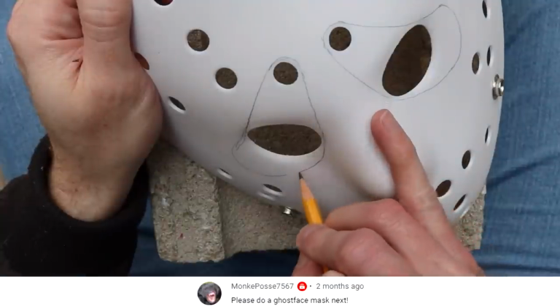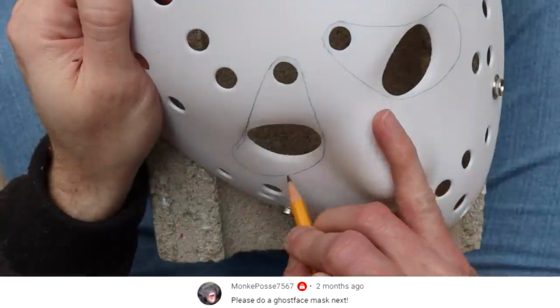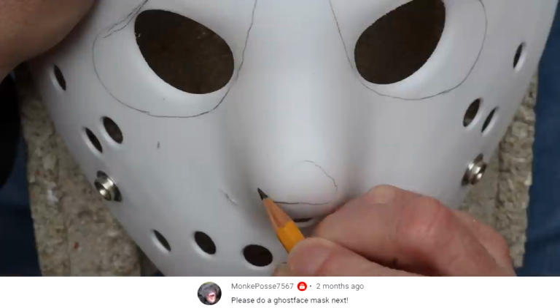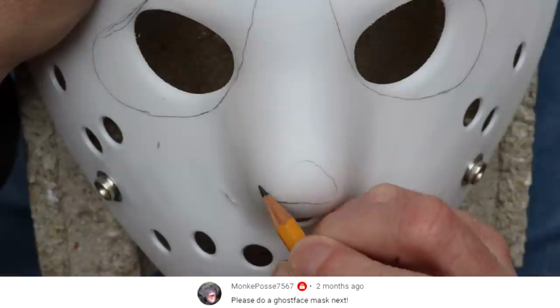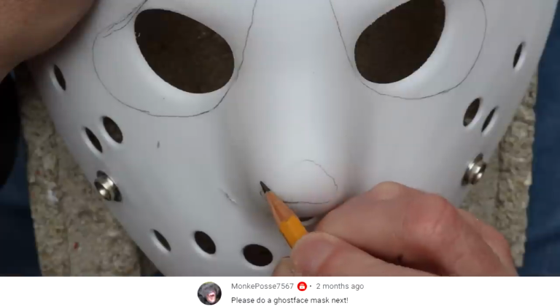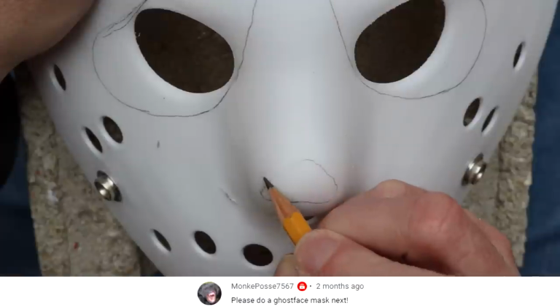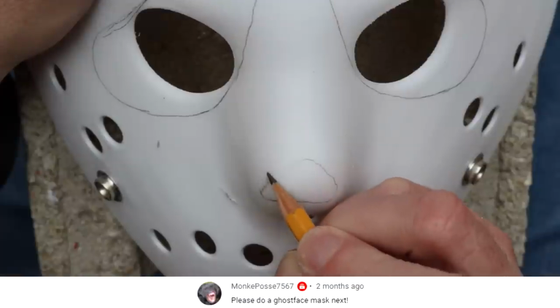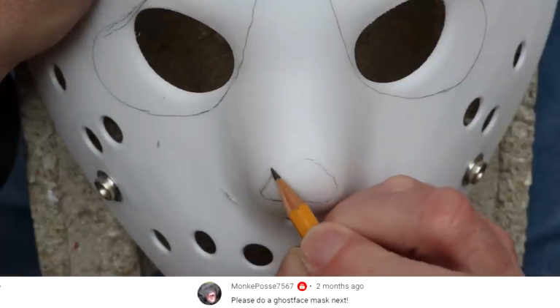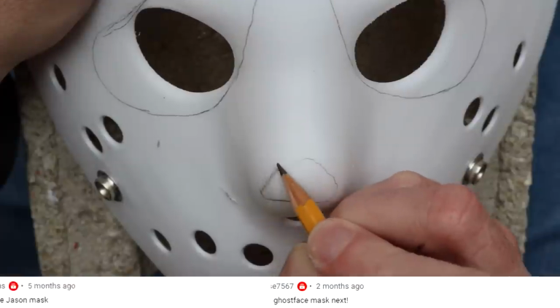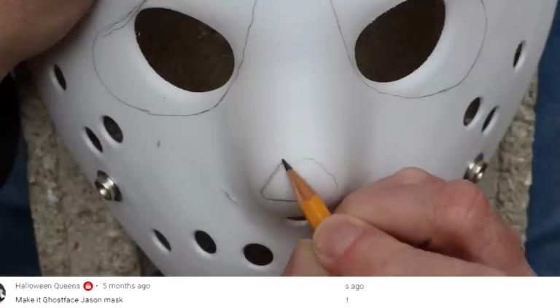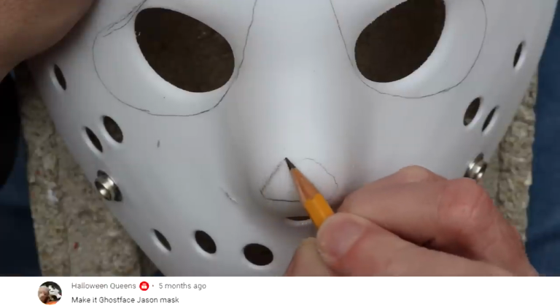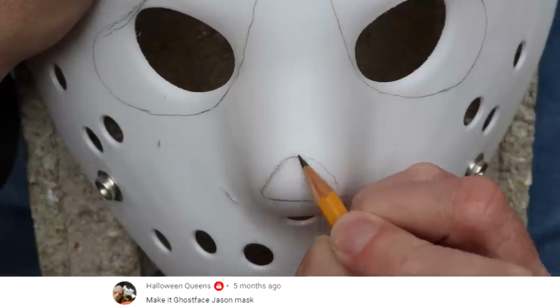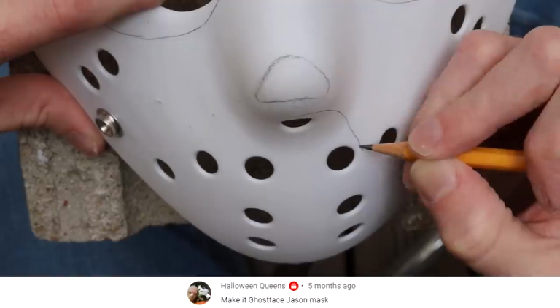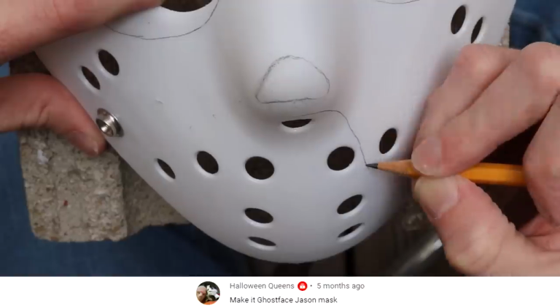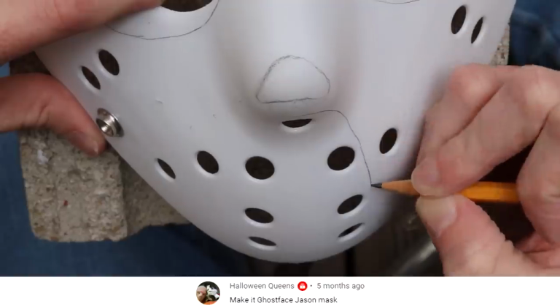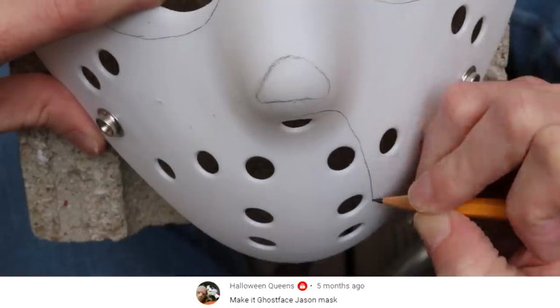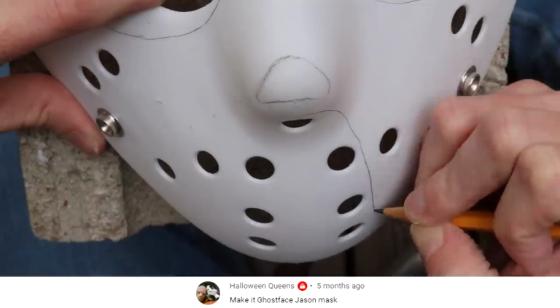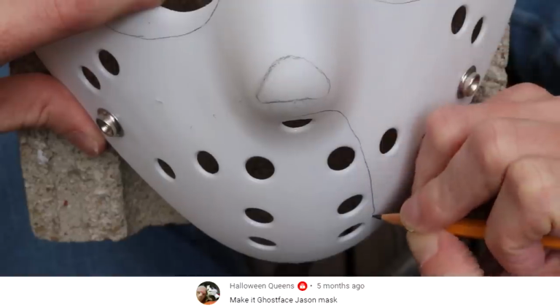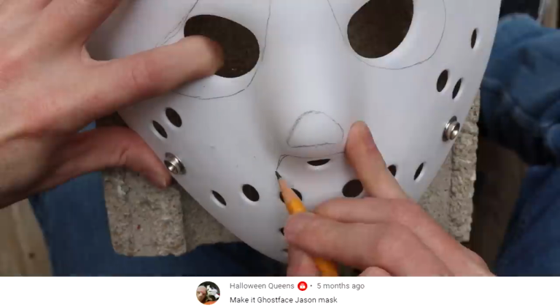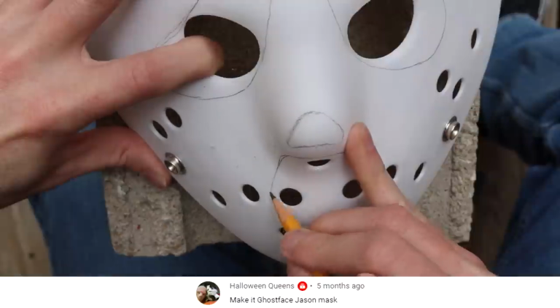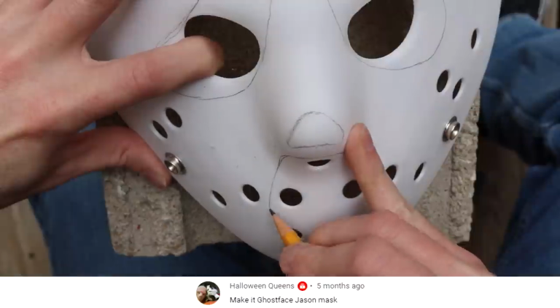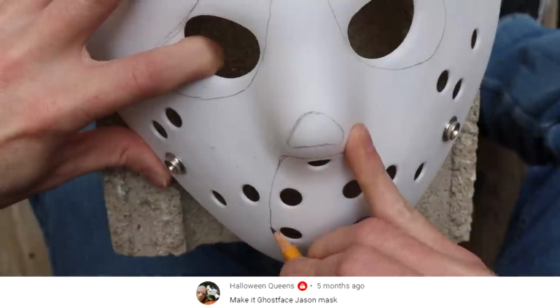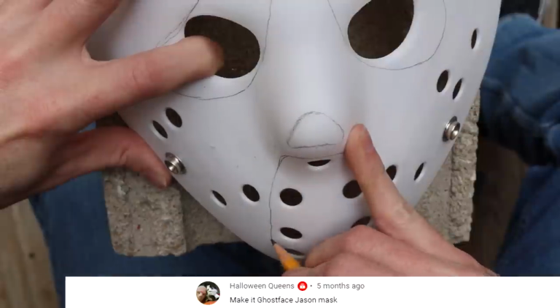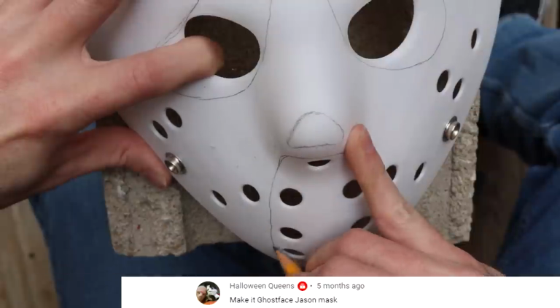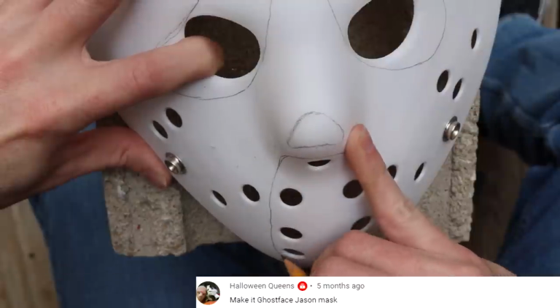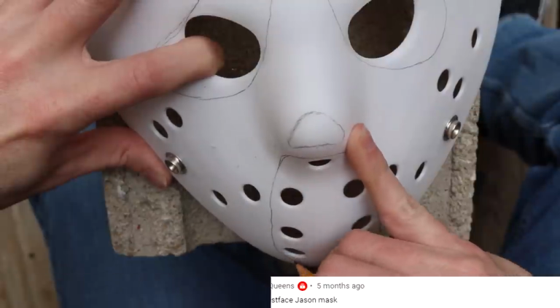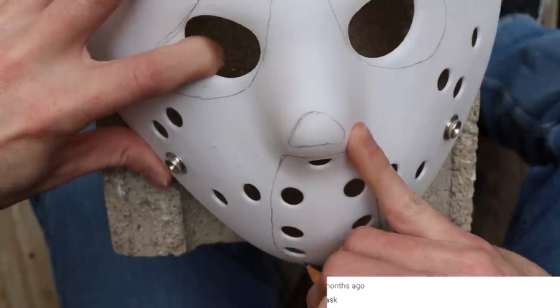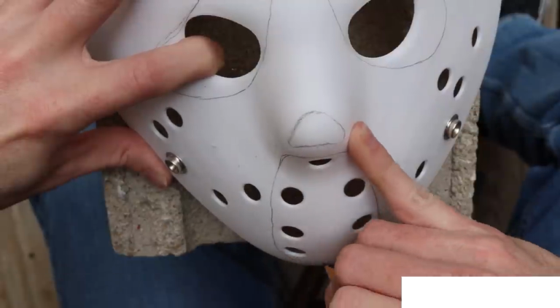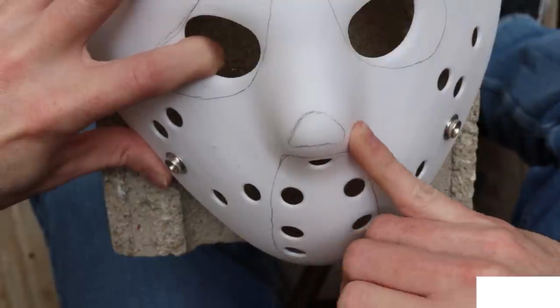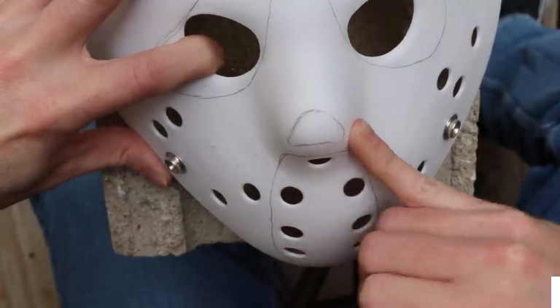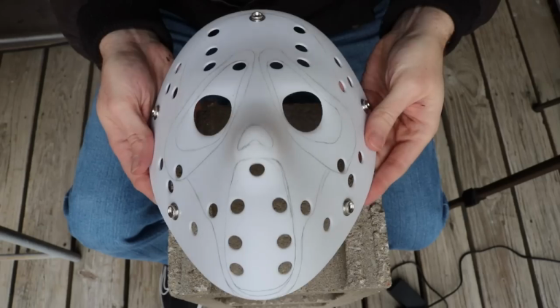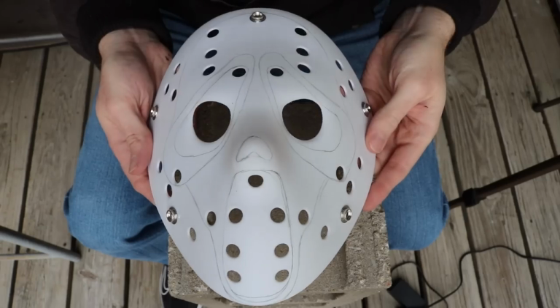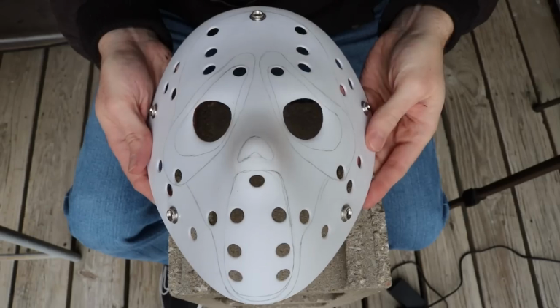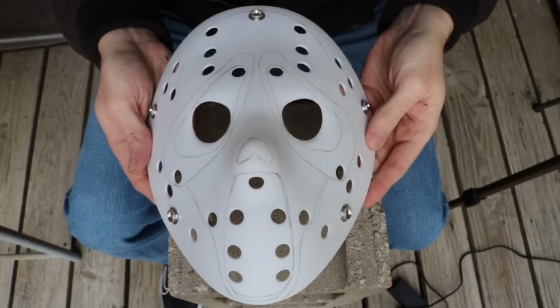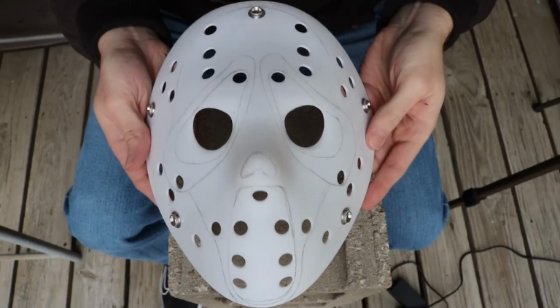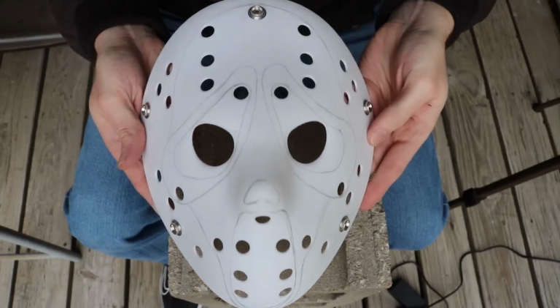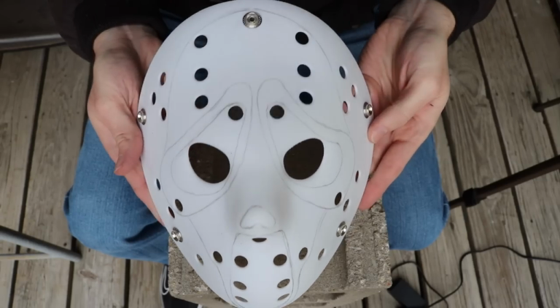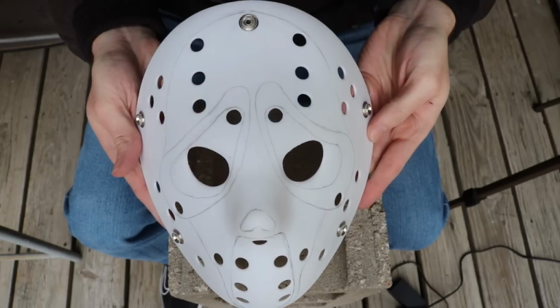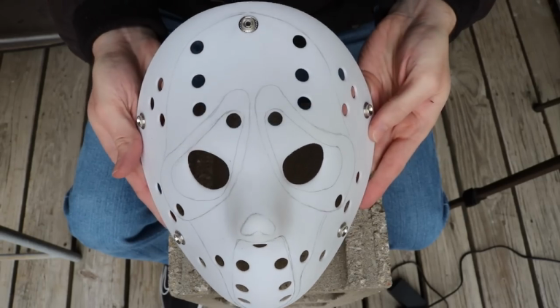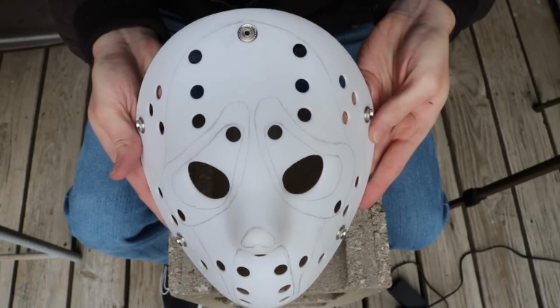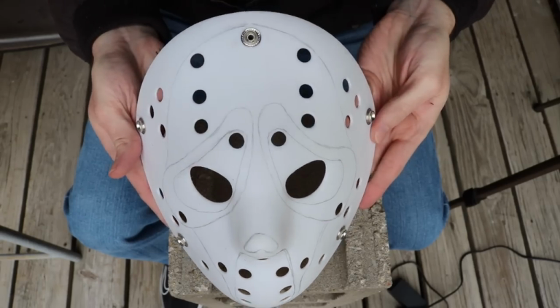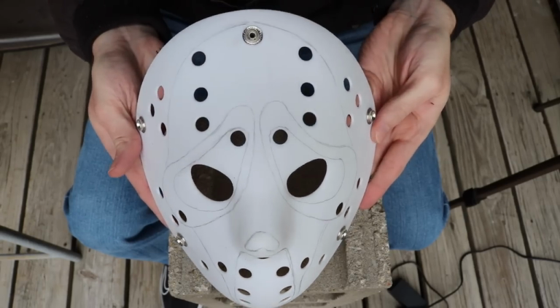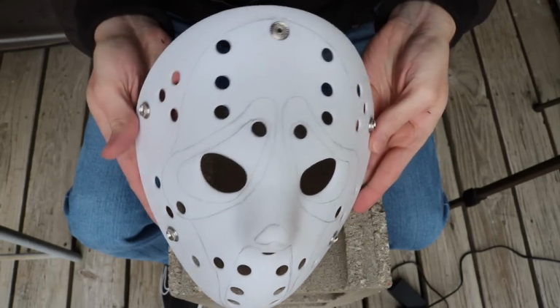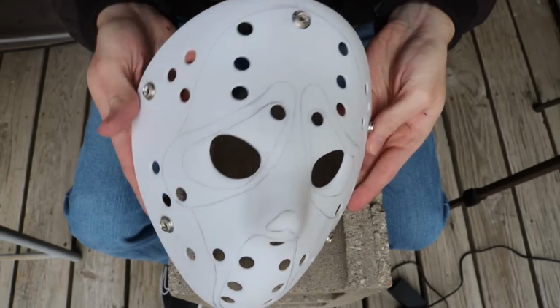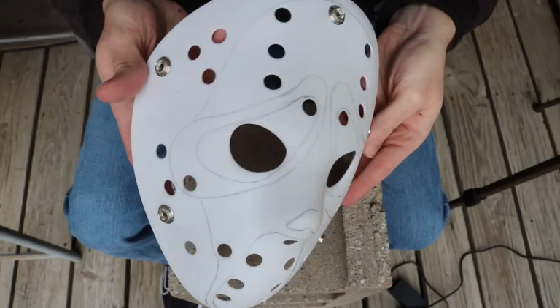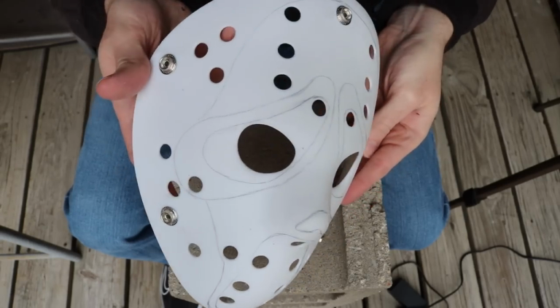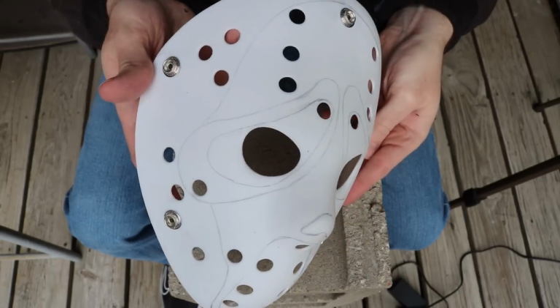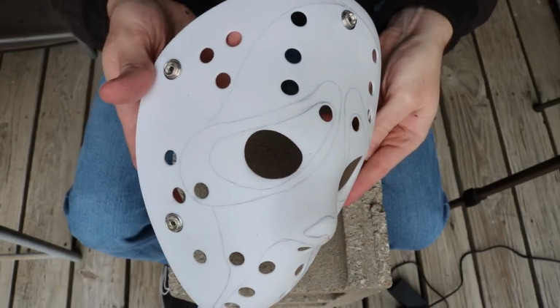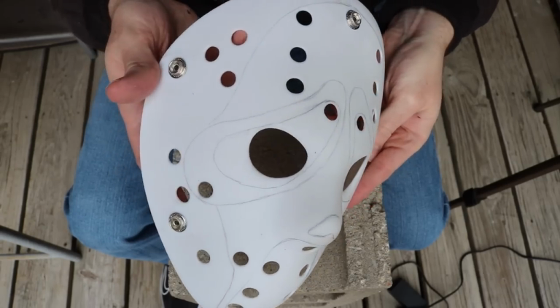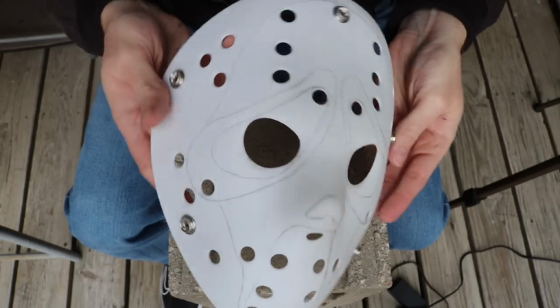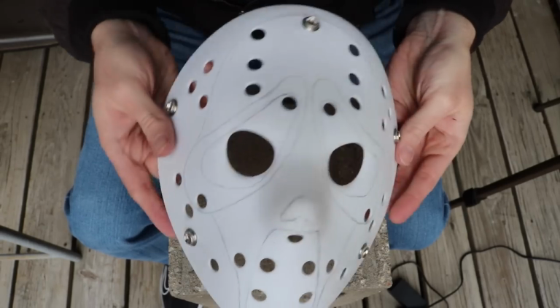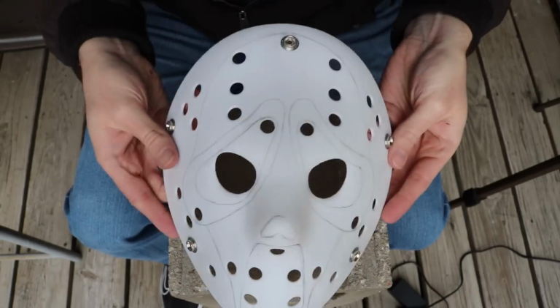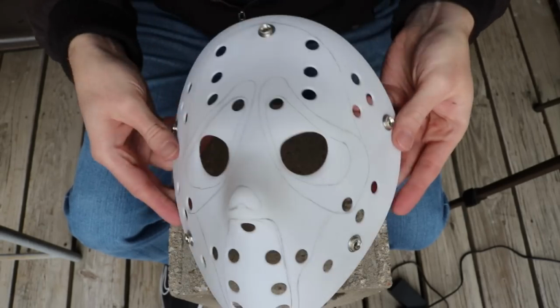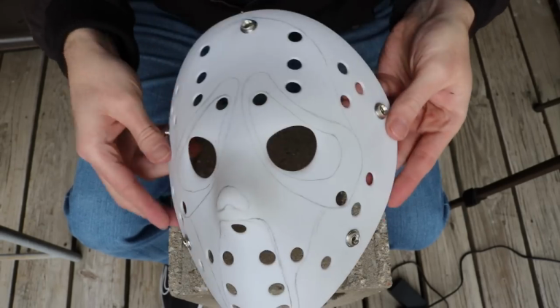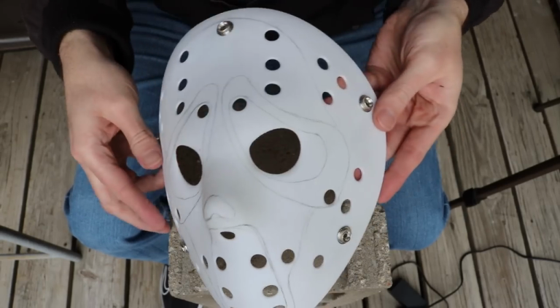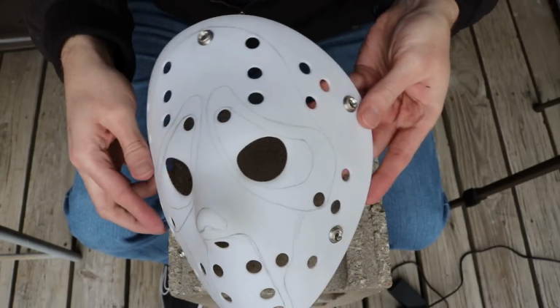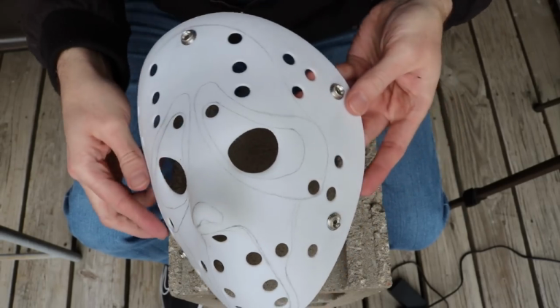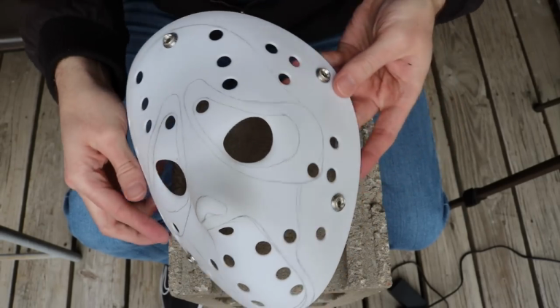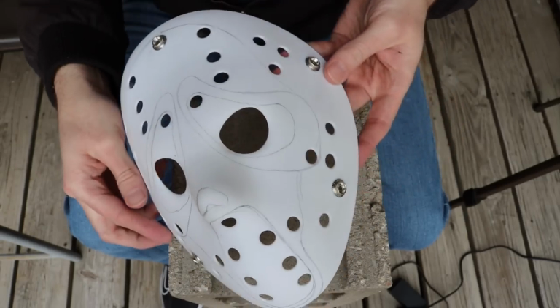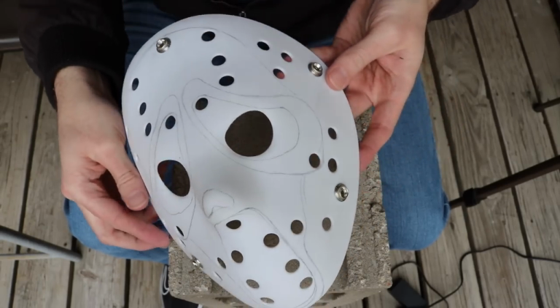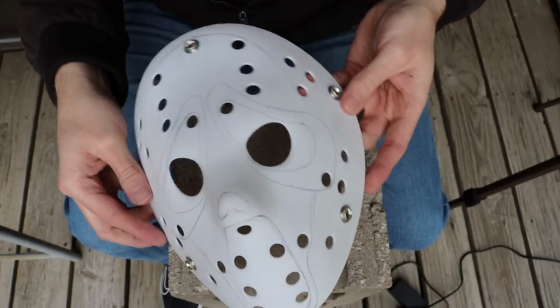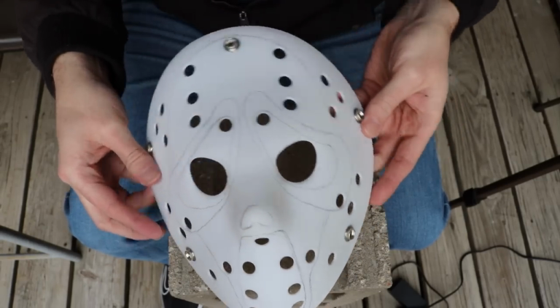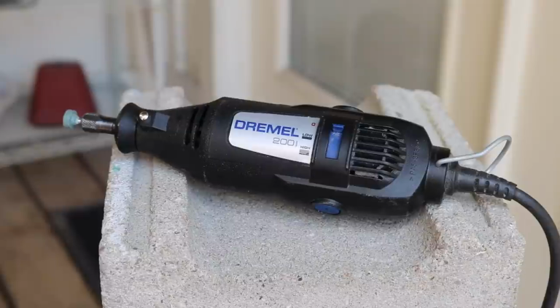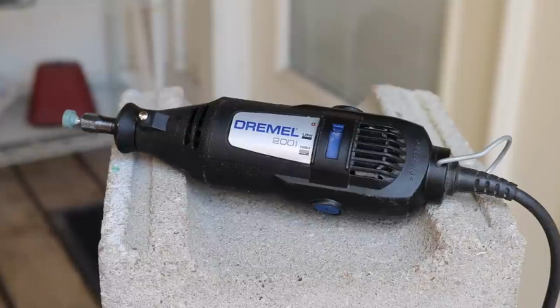The Ghostface mask has a very long mouth and there's not a lot of room on this mask to replicate that. So I made the mouth as long as I could, but we kind of had to go up into the nose a little bit with it.